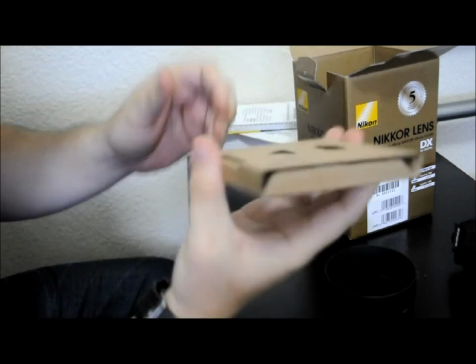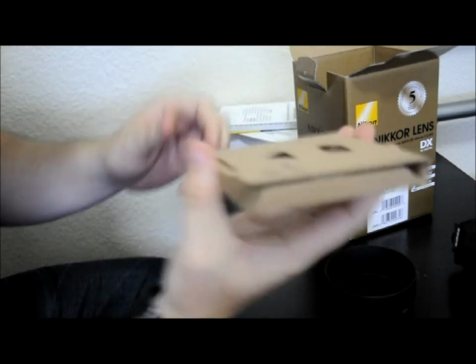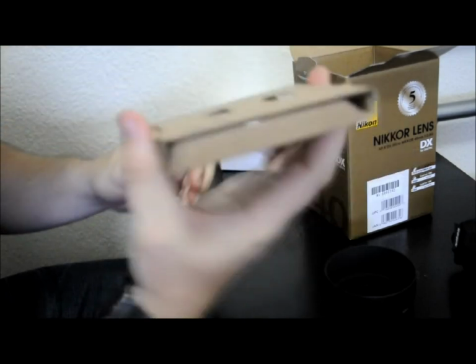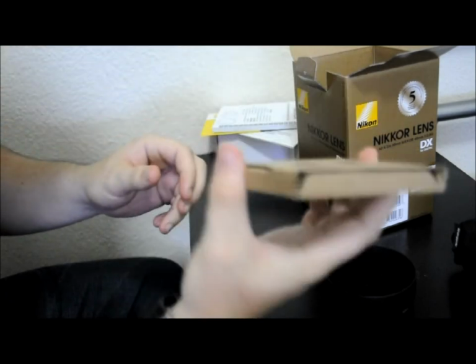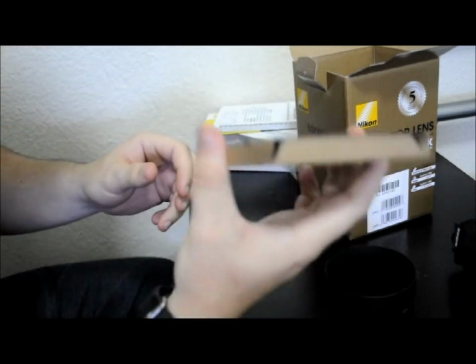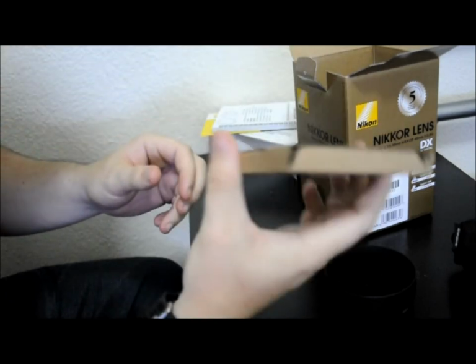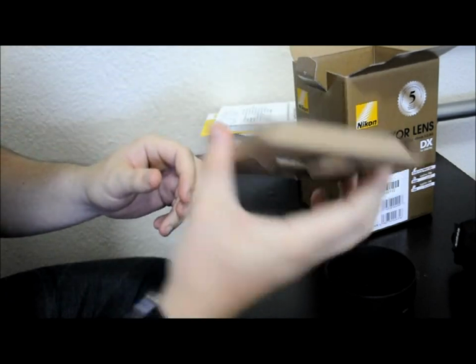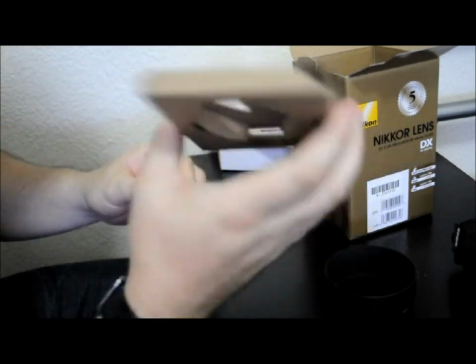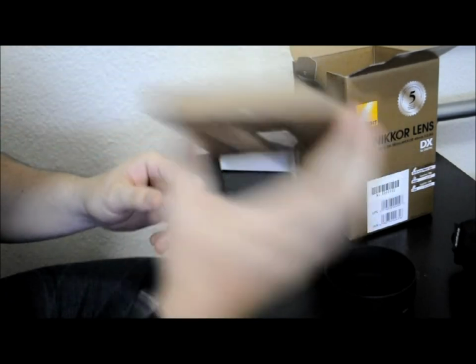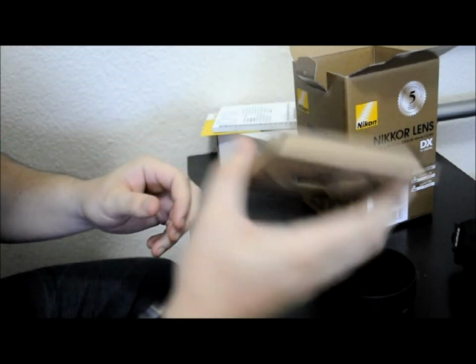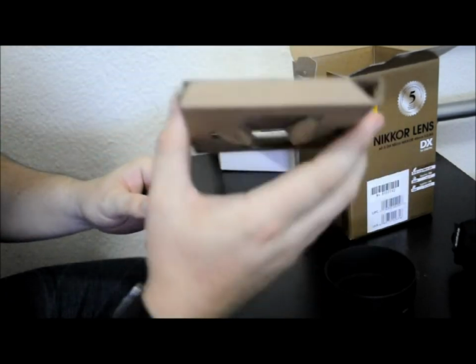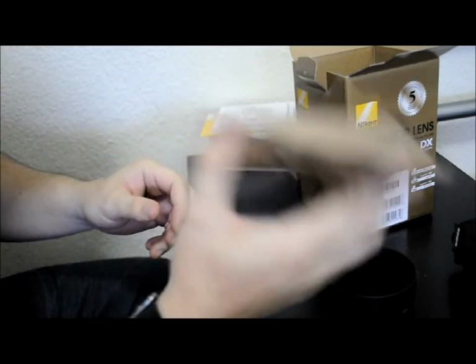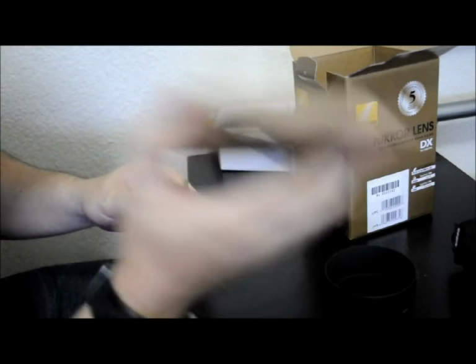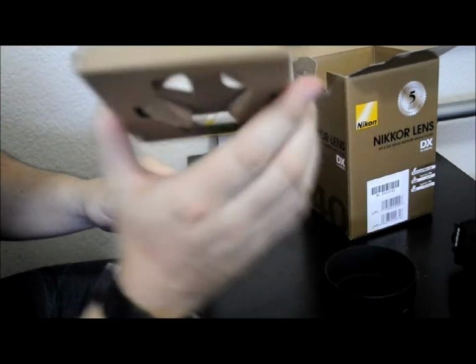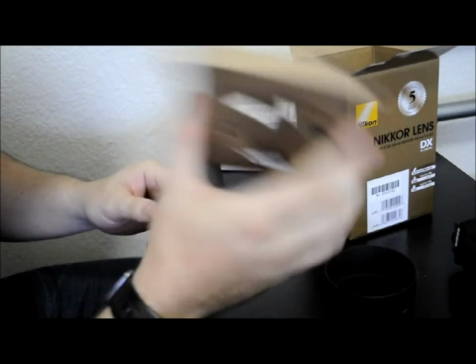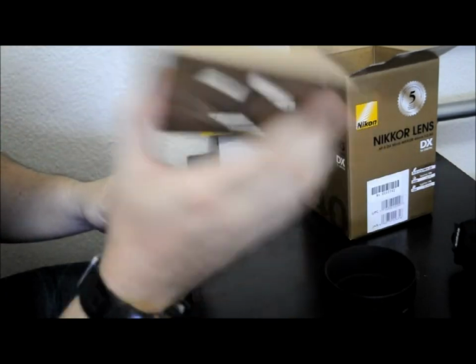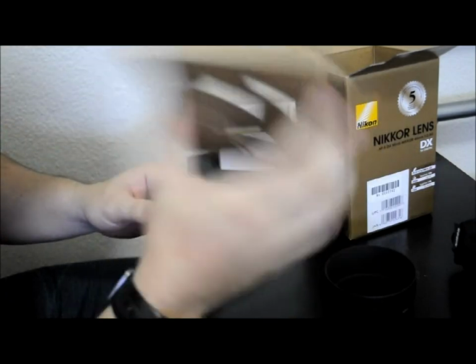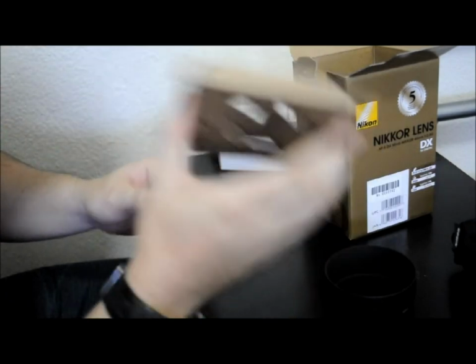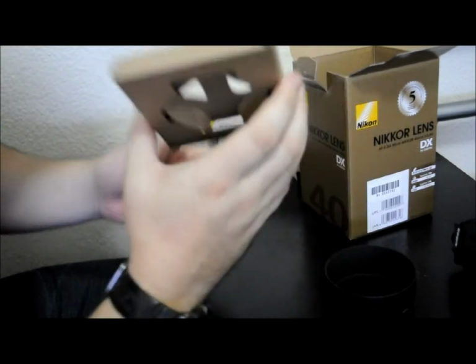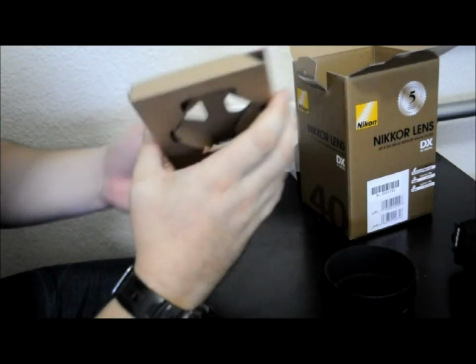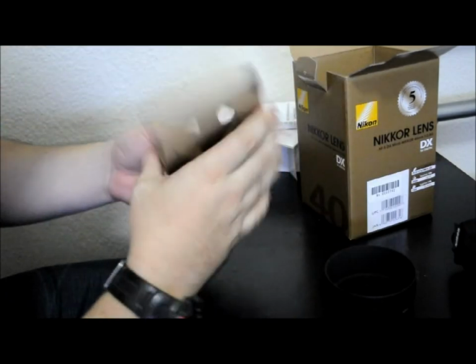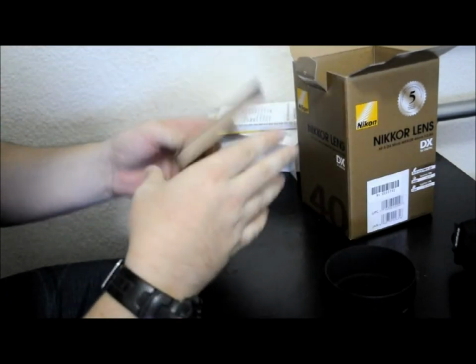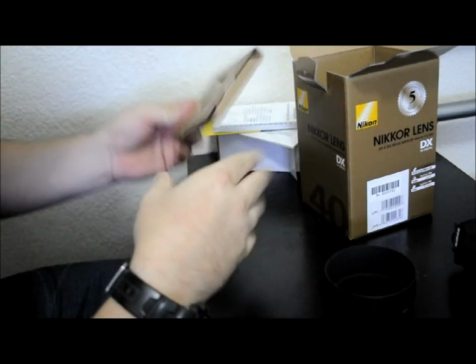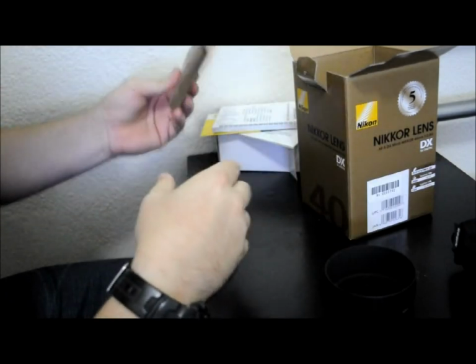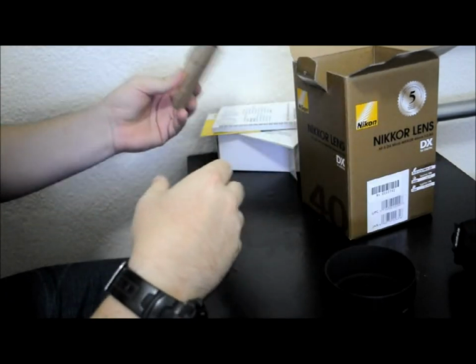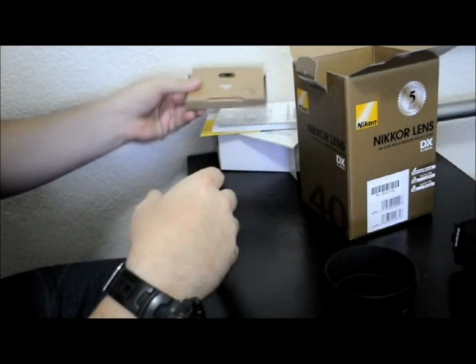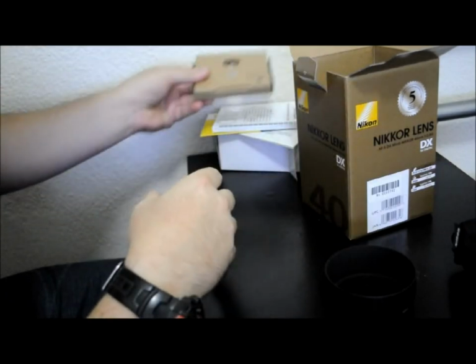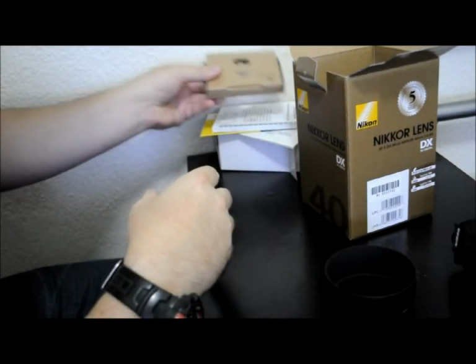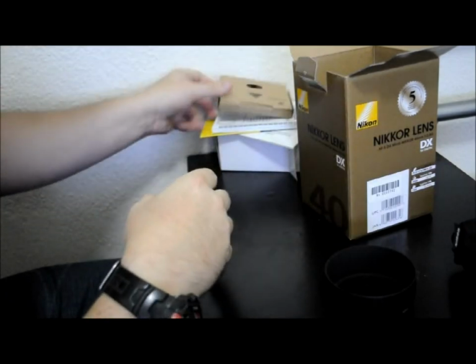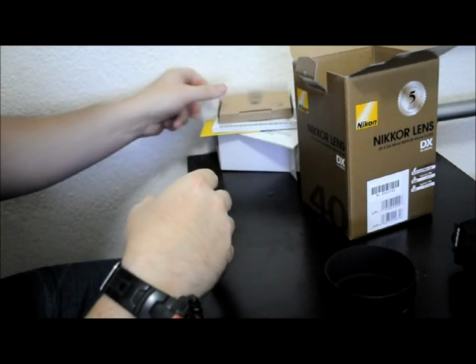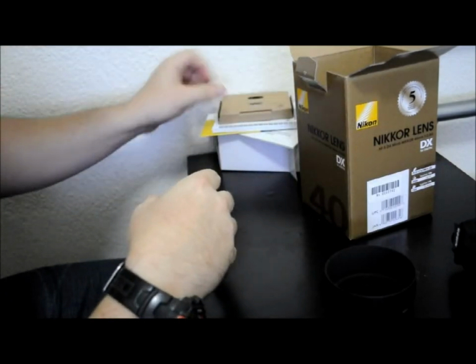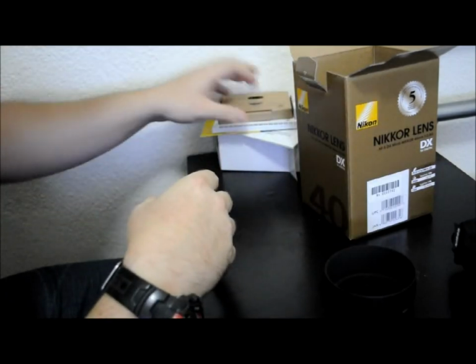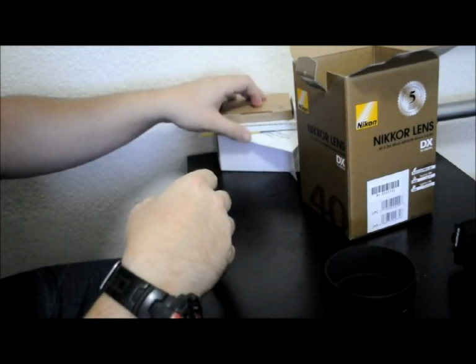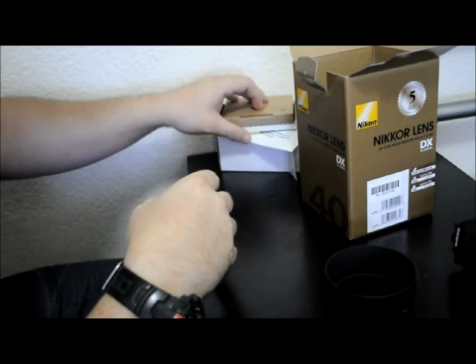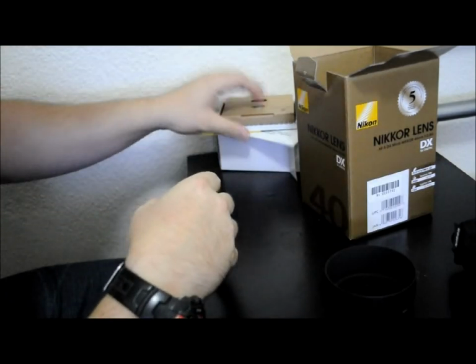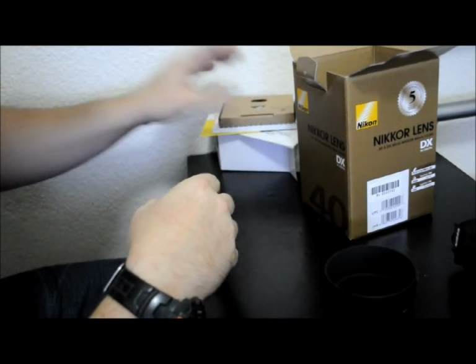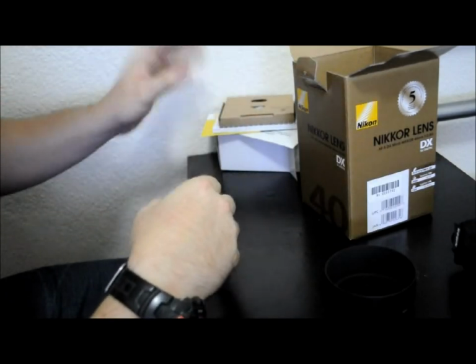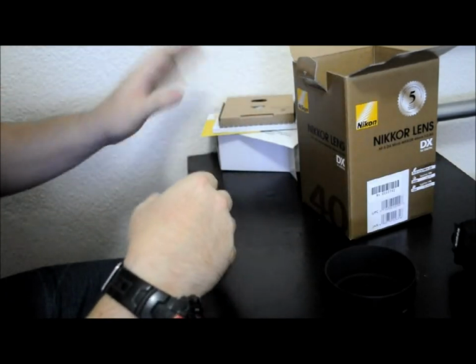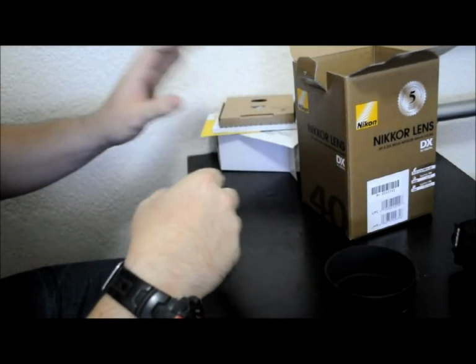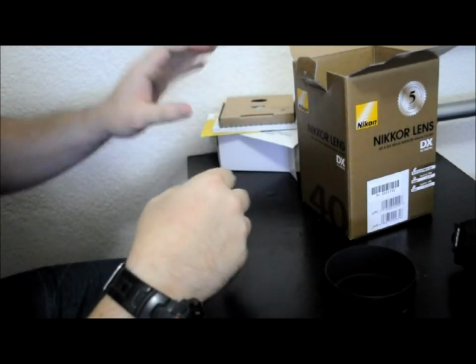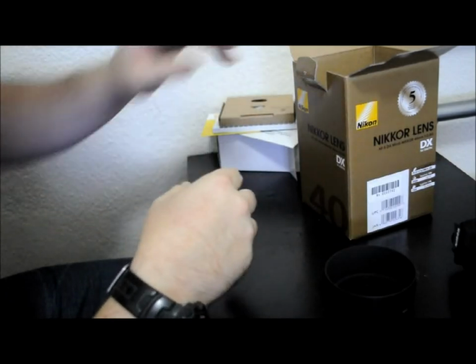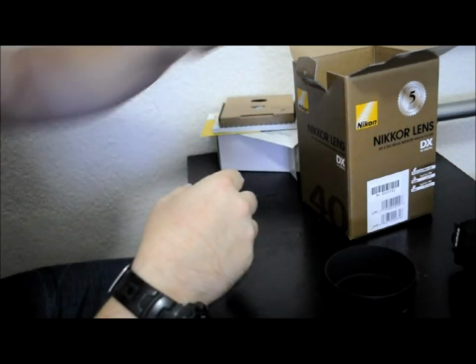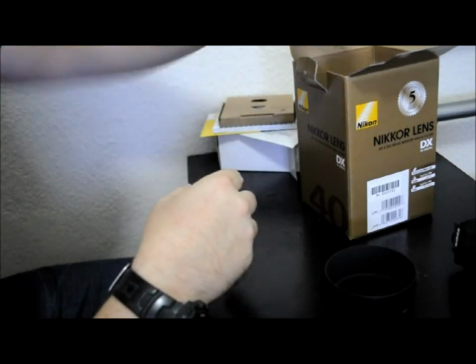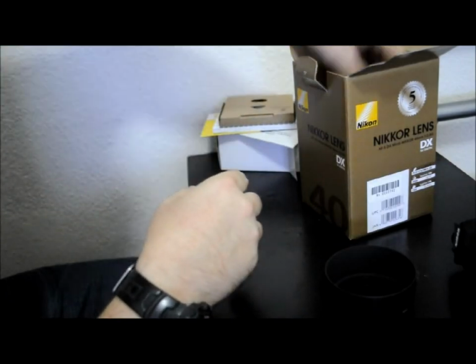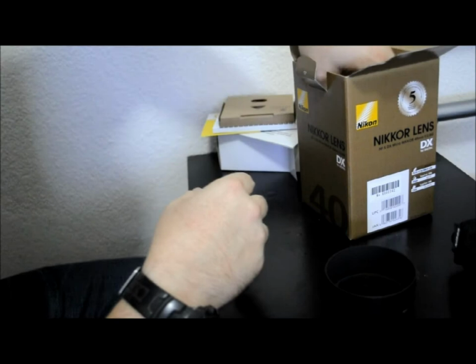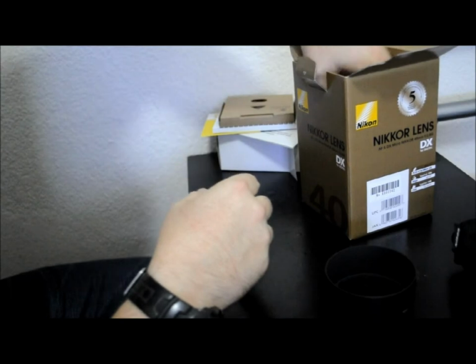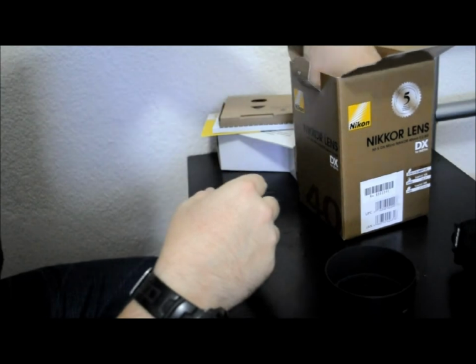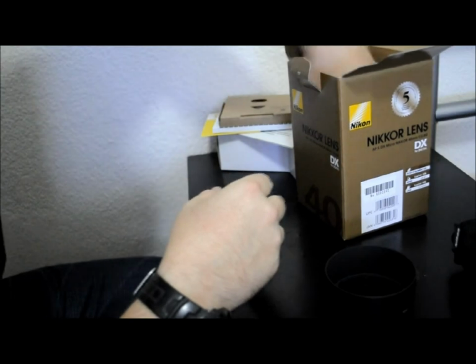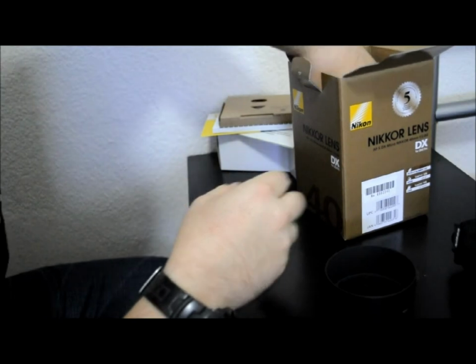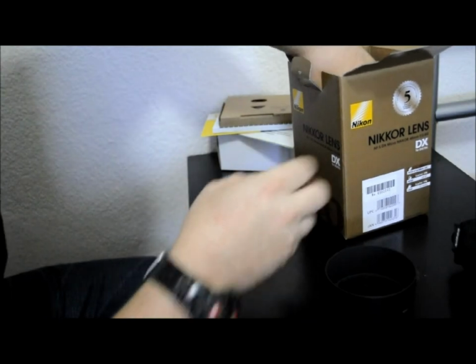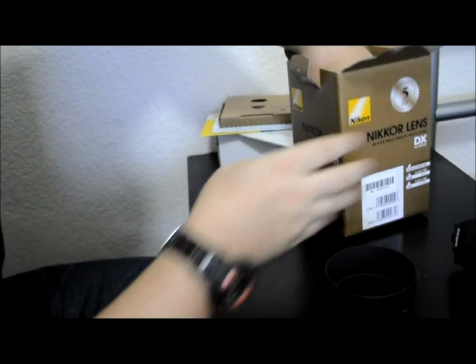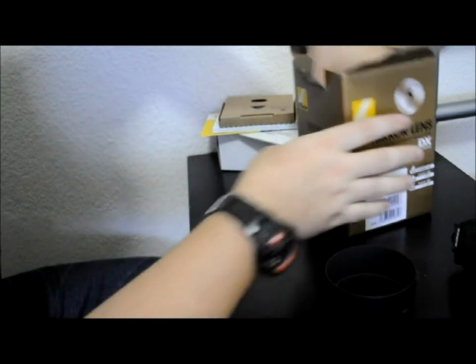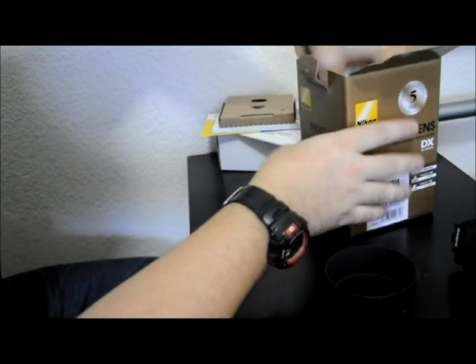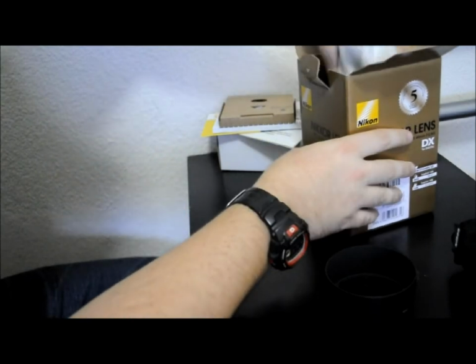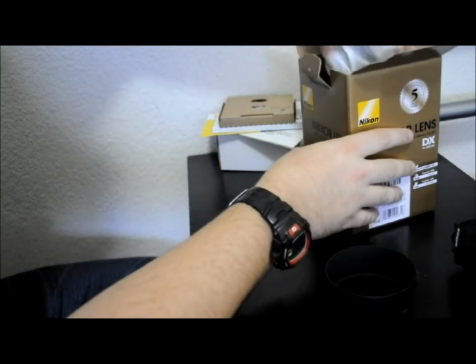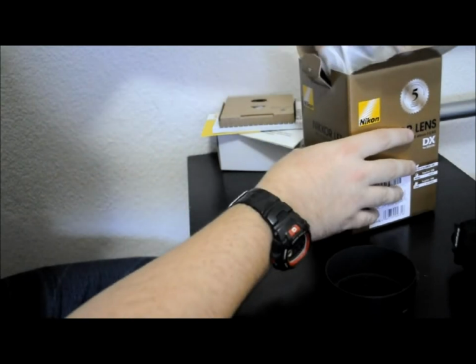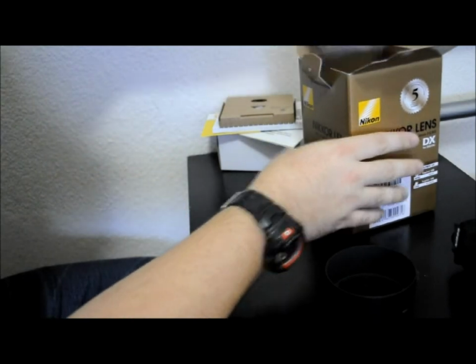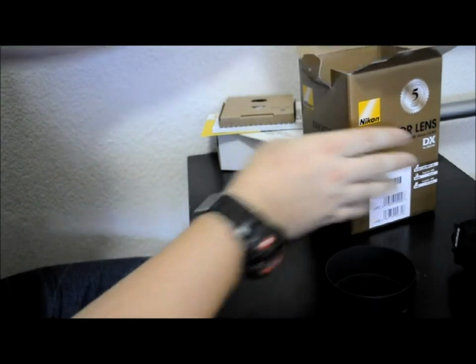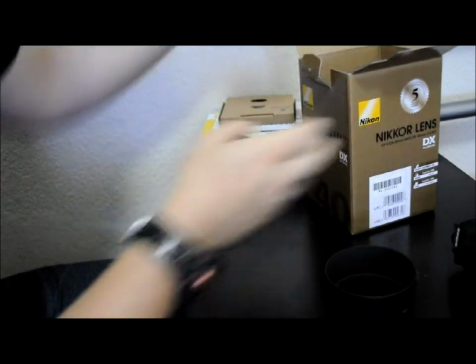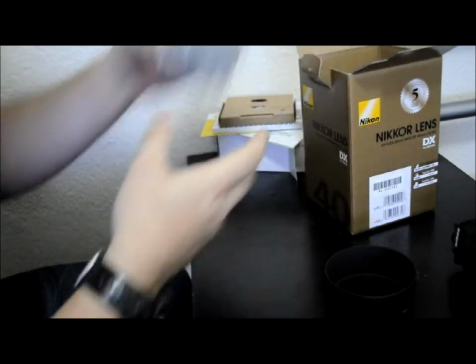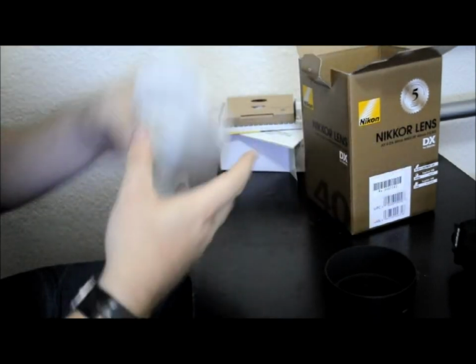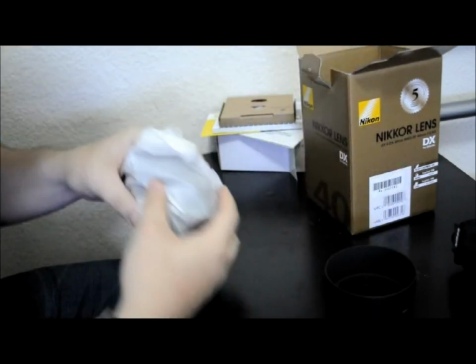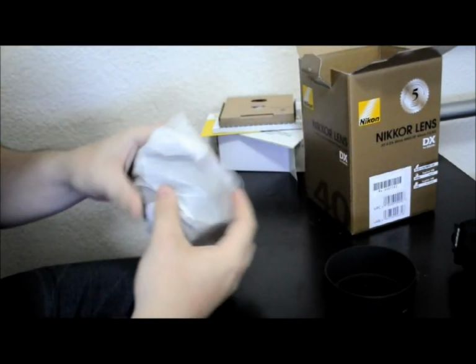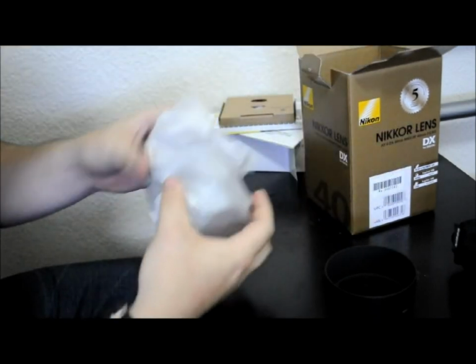And of course we have the spacer. Can't leave home without that — I take those wherever I go. You never know when you're going to need one.